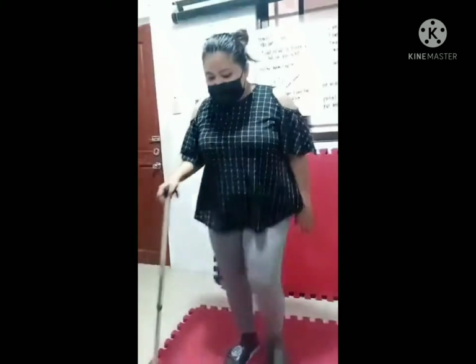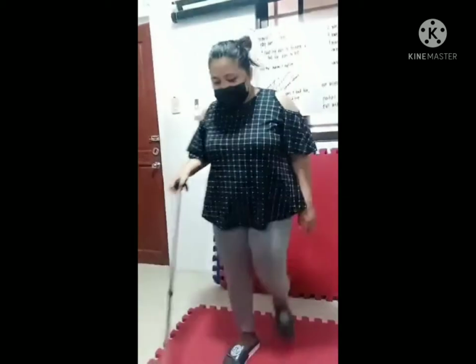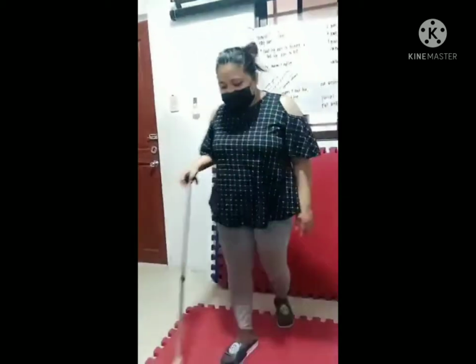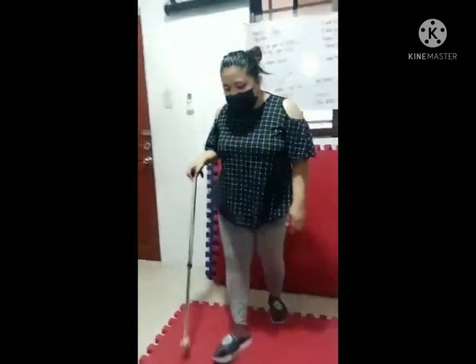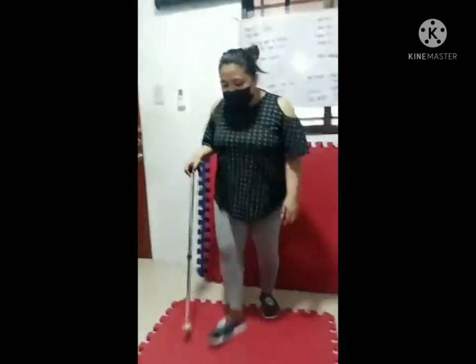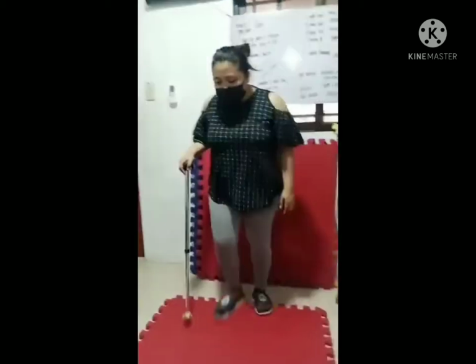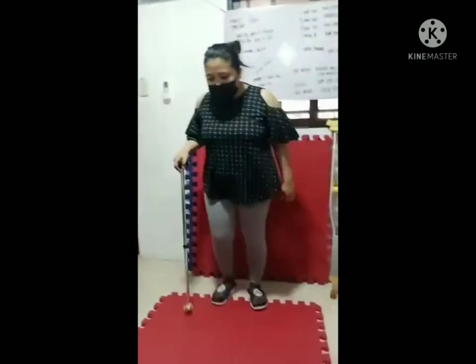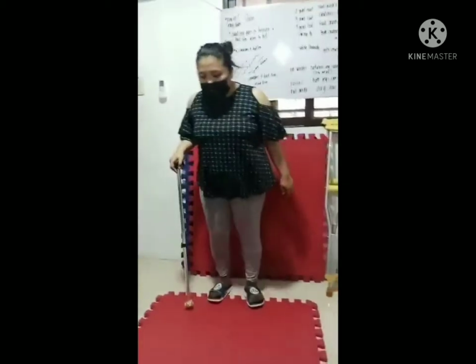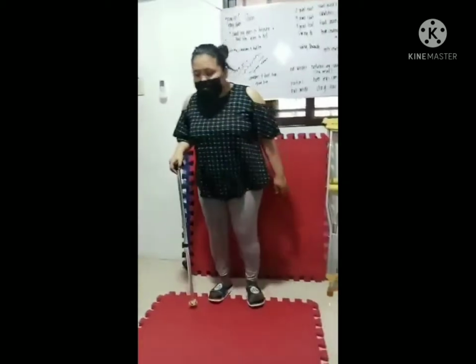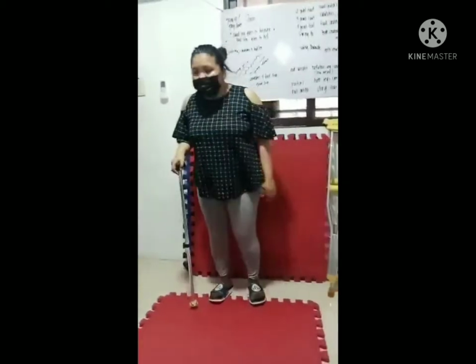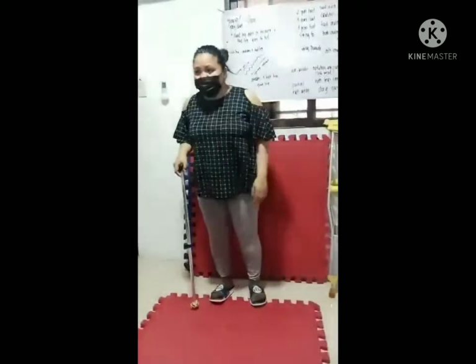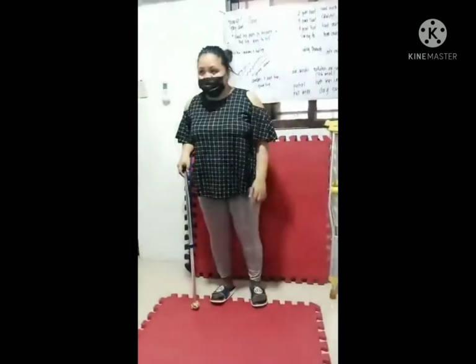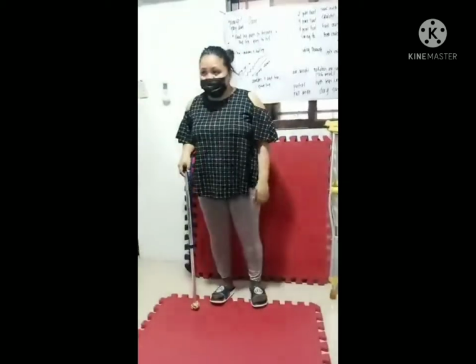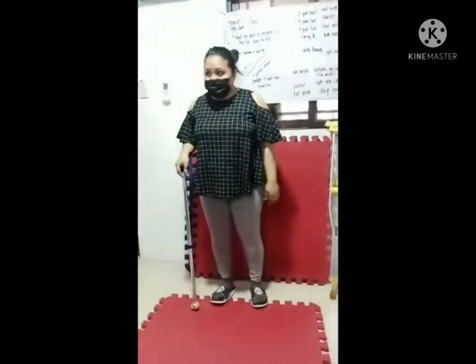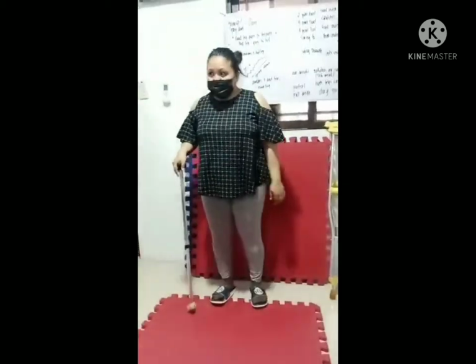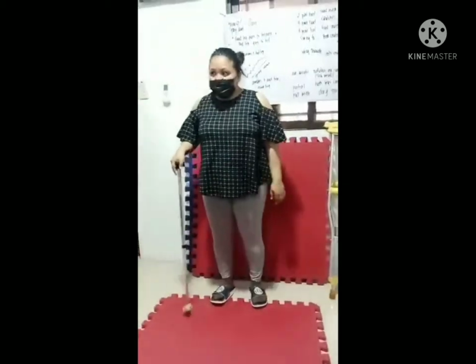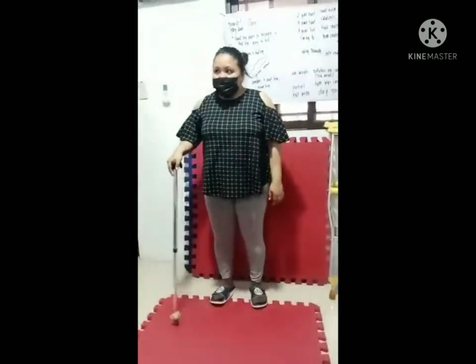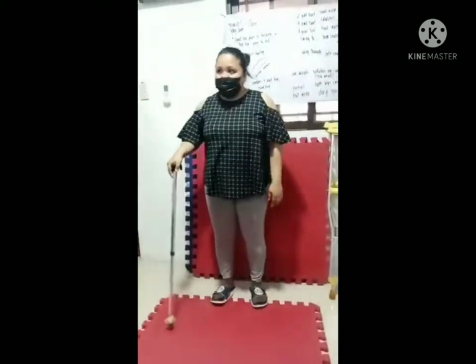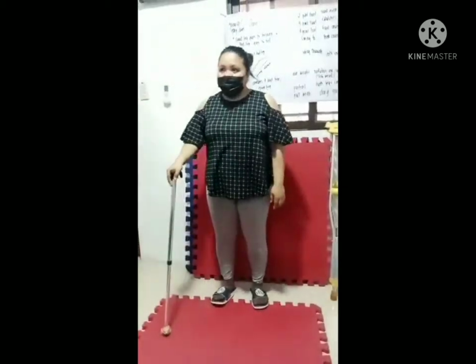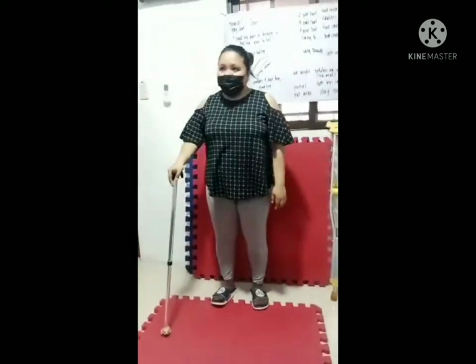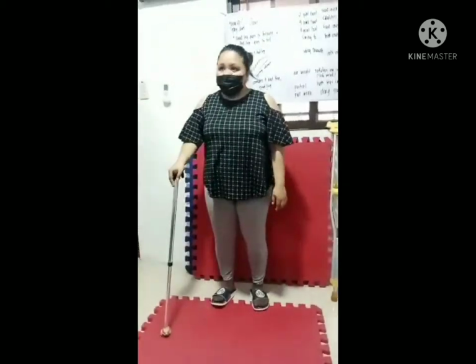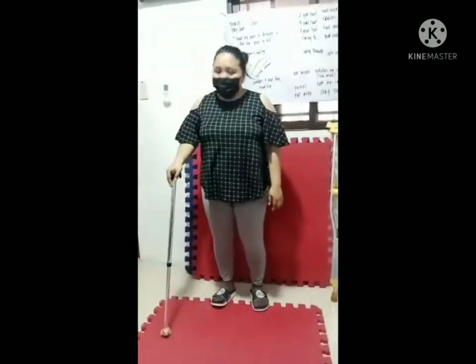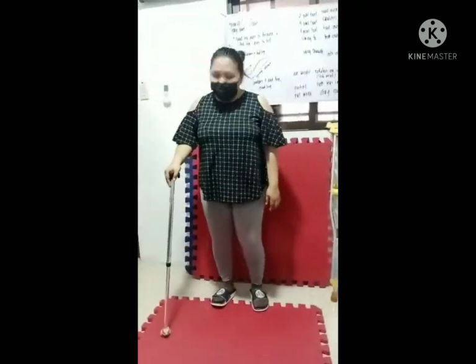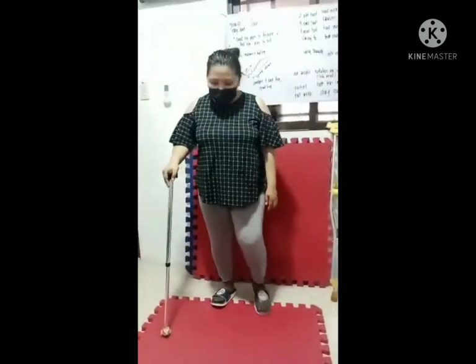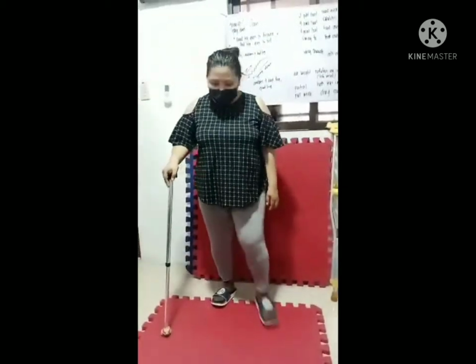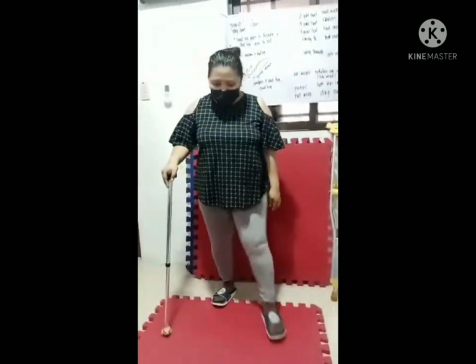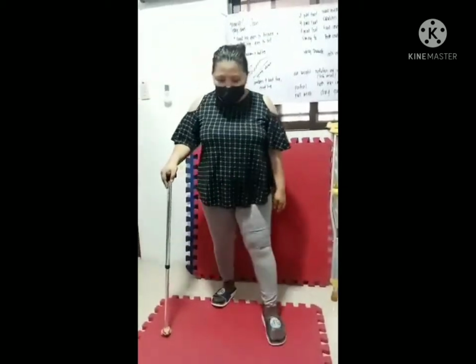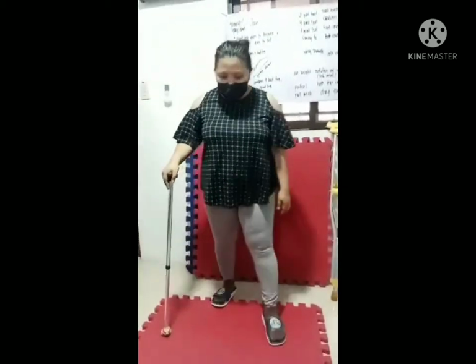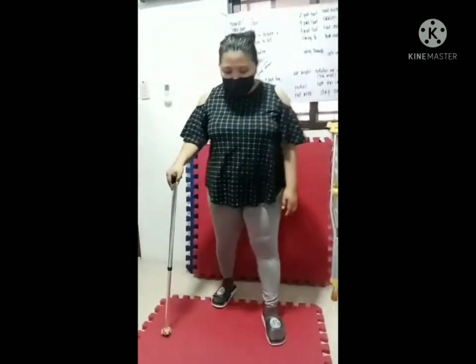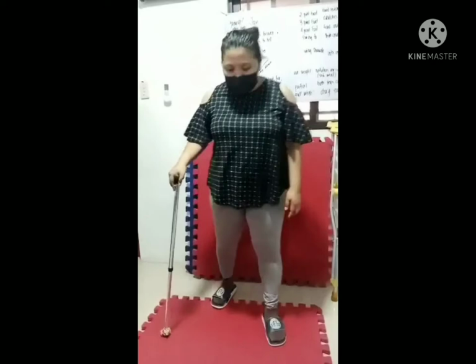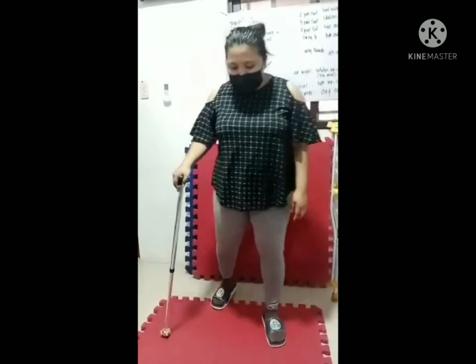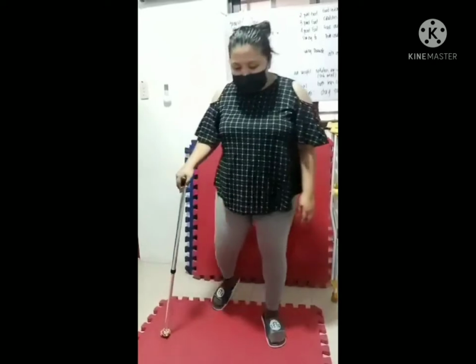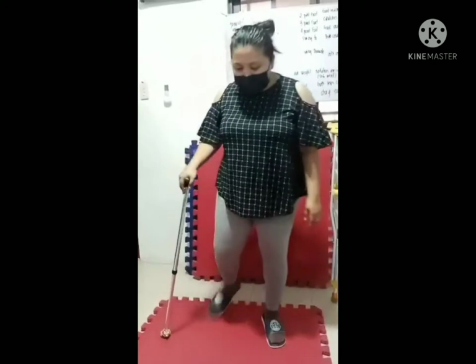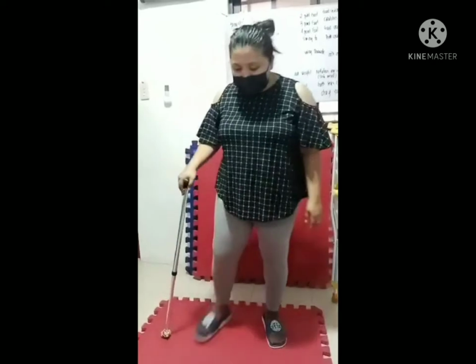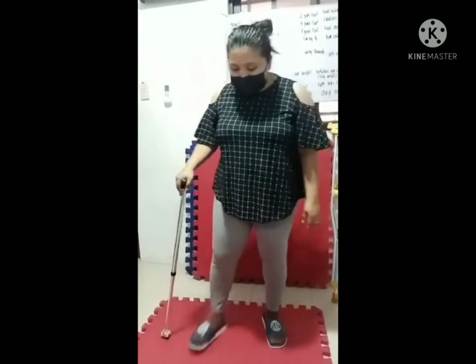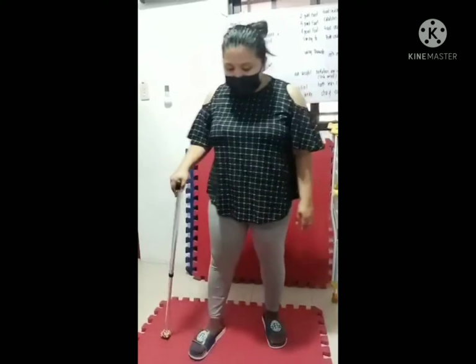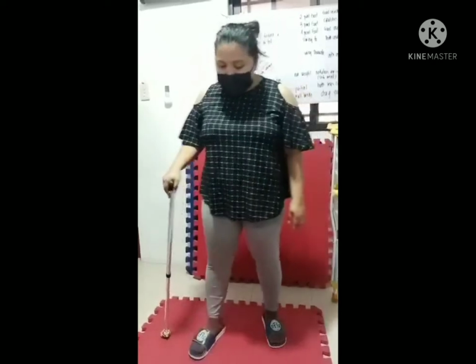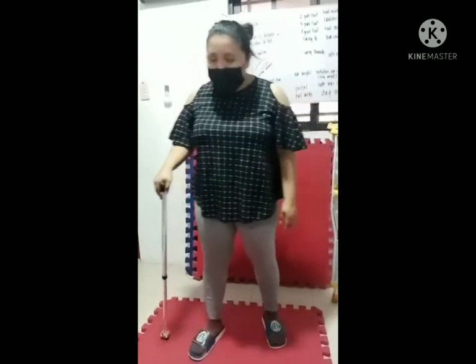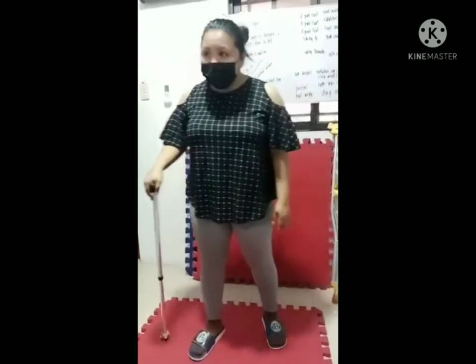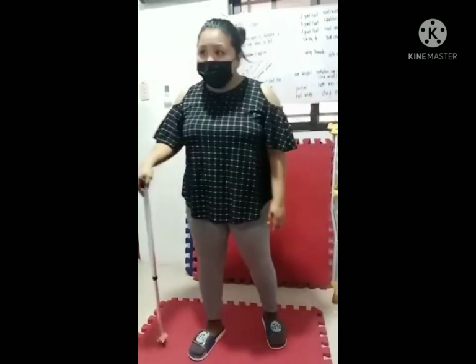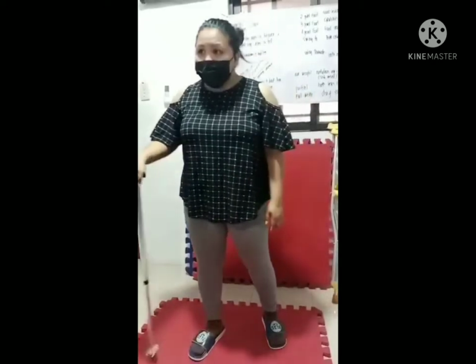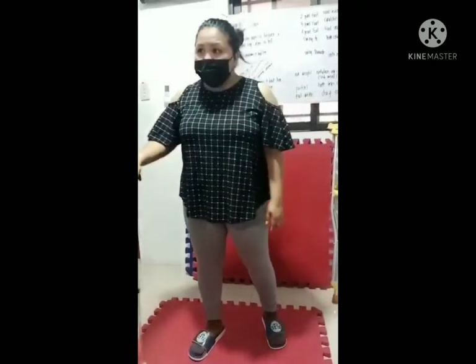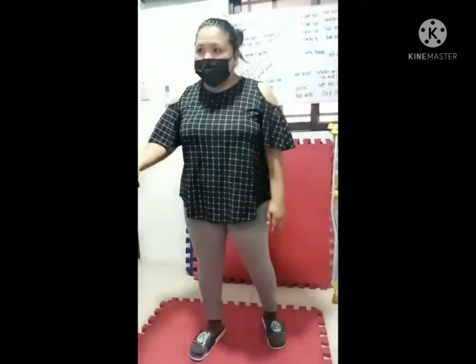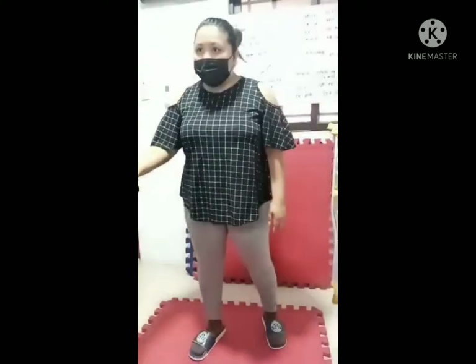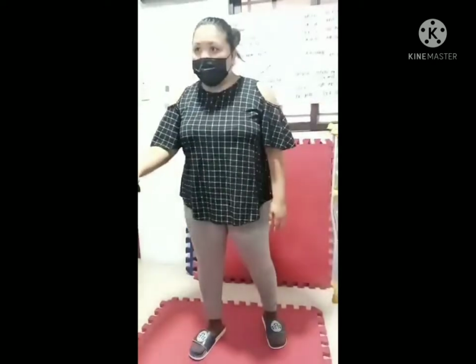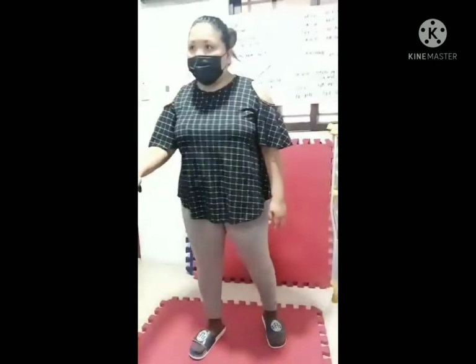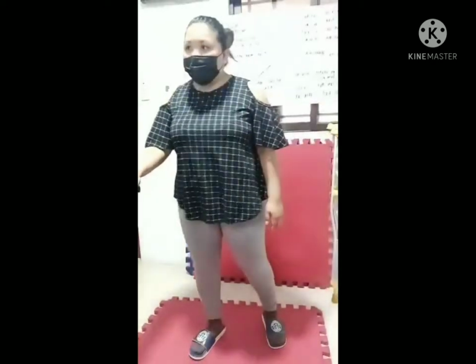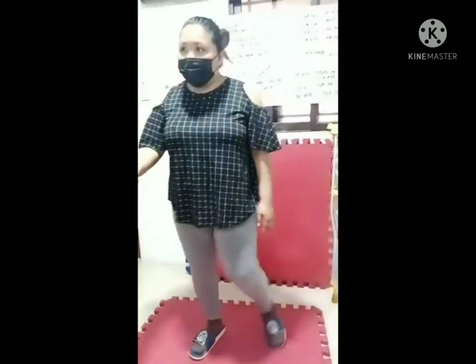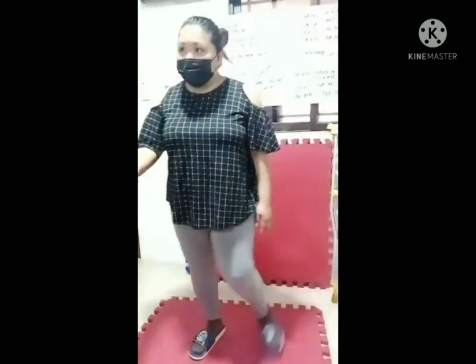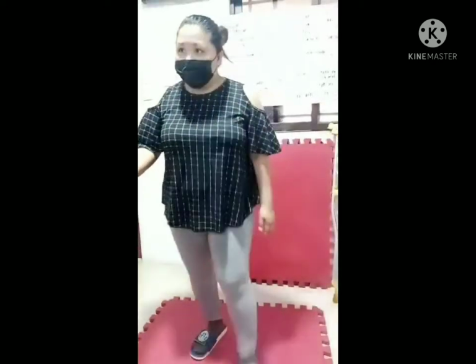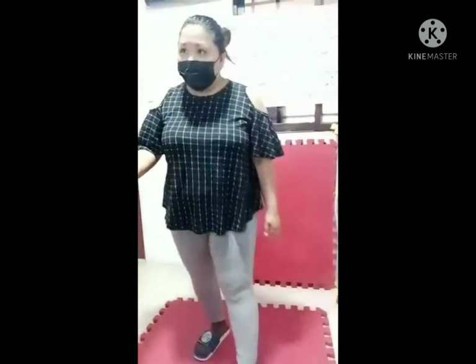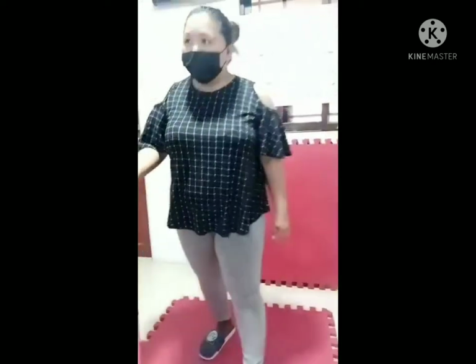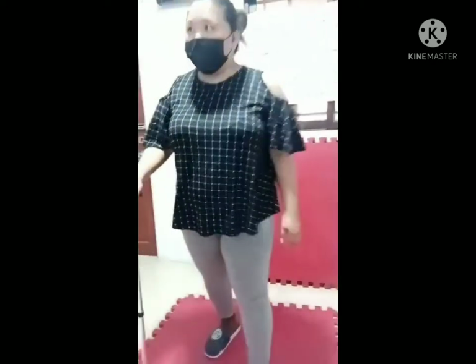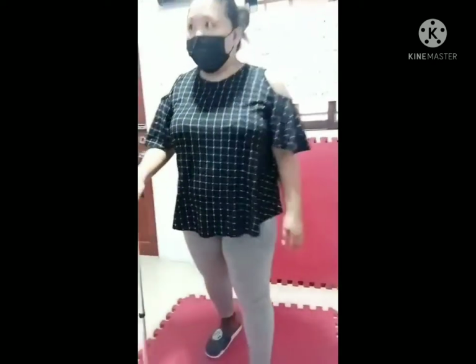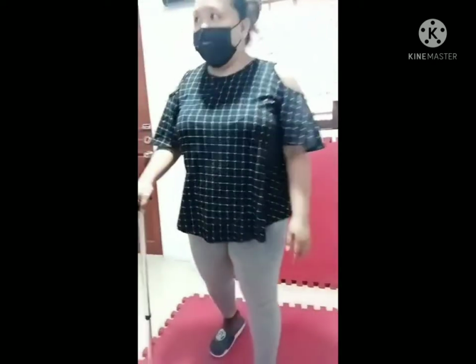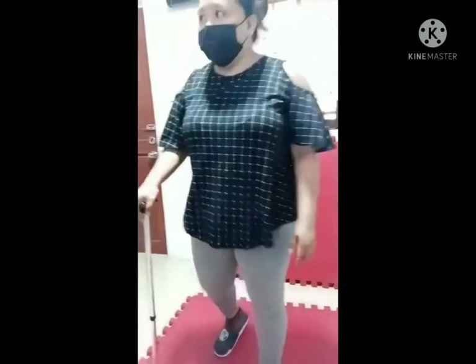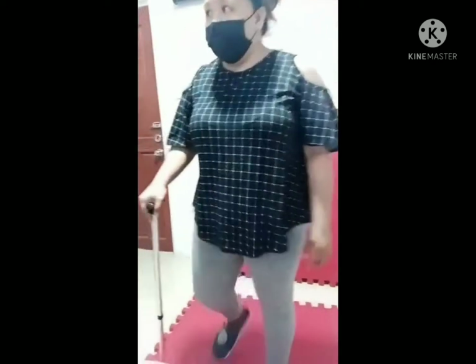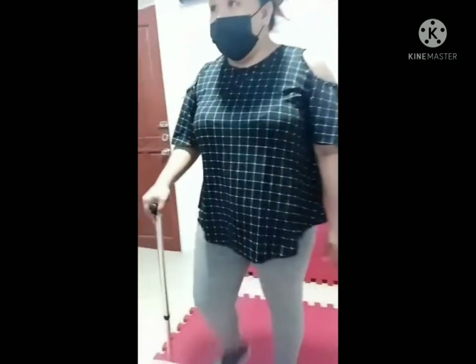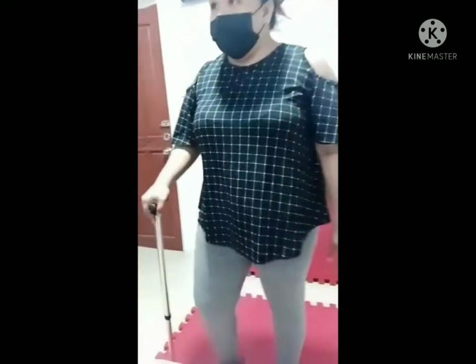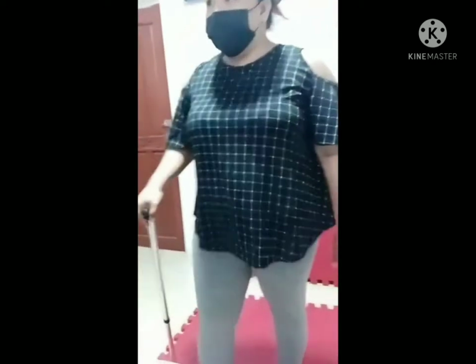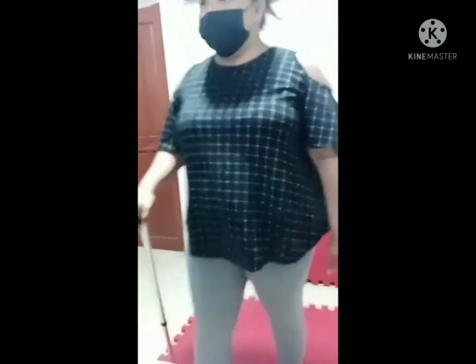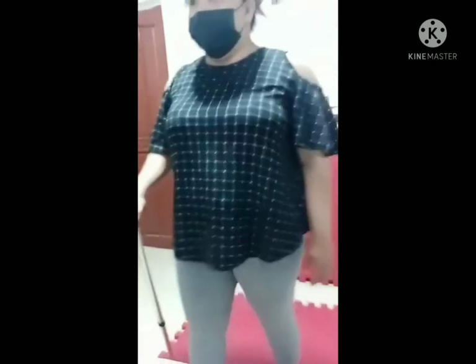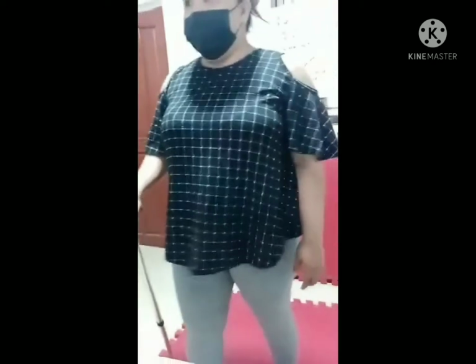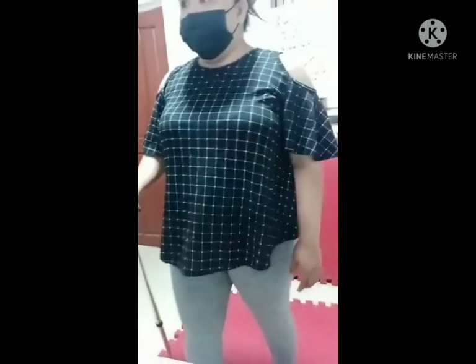Three-point gait: cane, bad leg, good leg. Cane, bad leg, good leg.